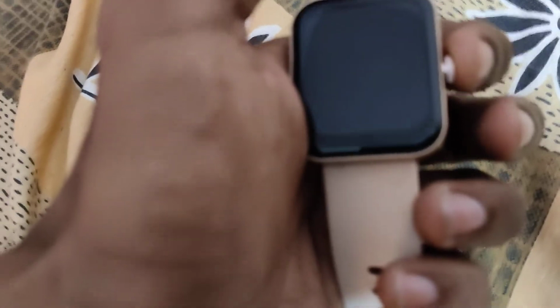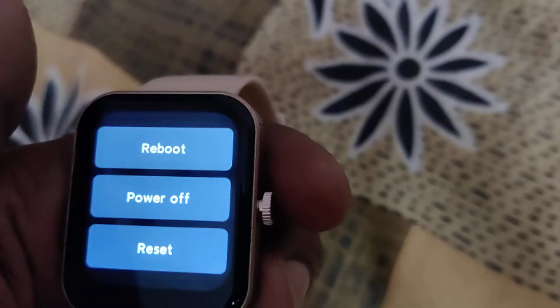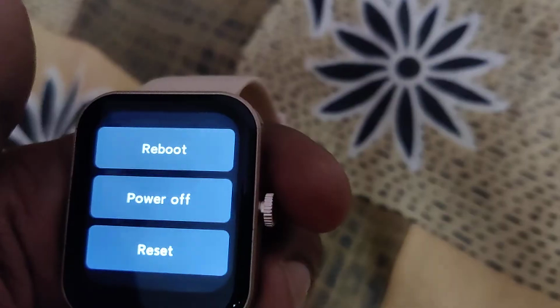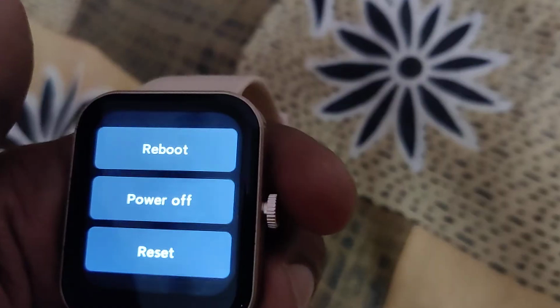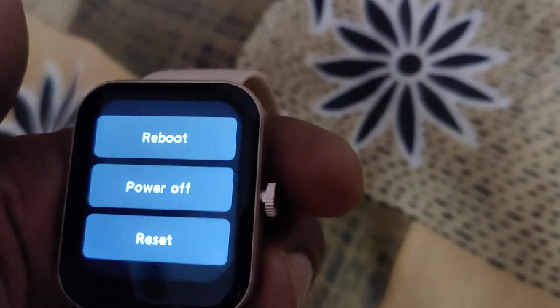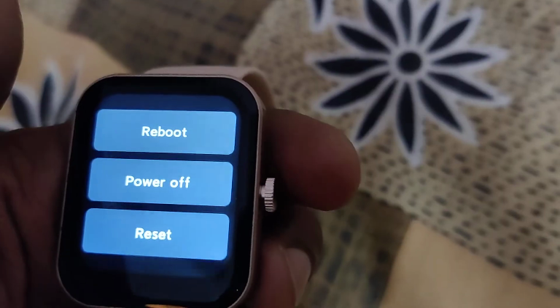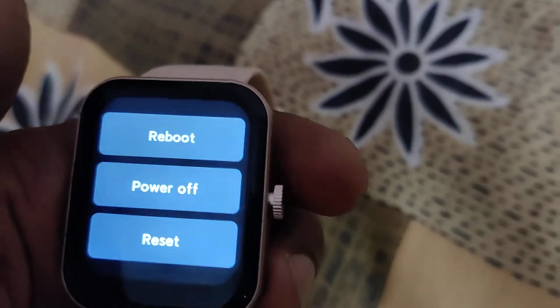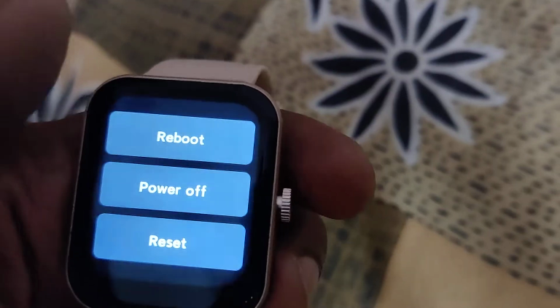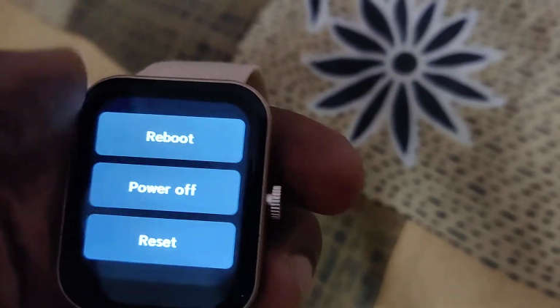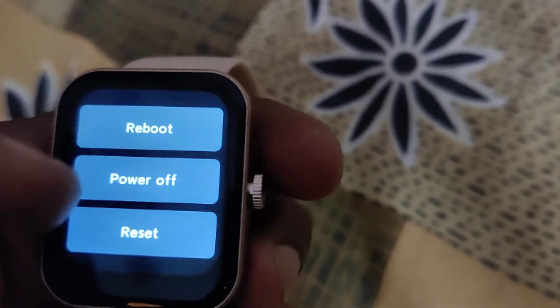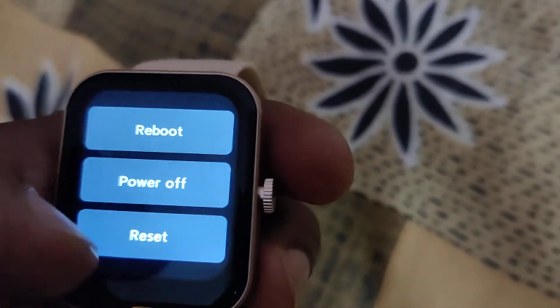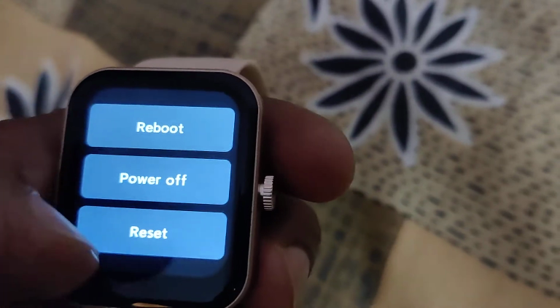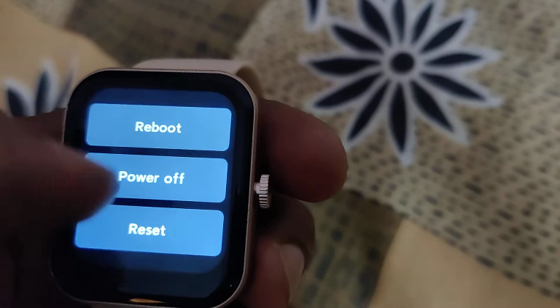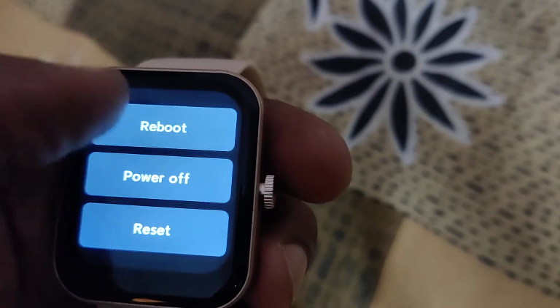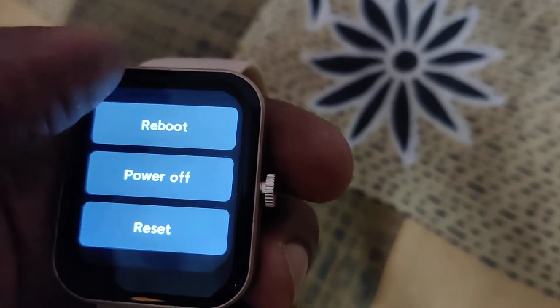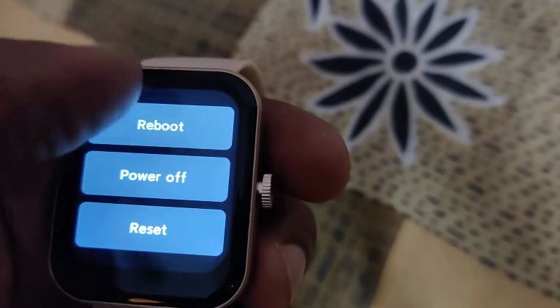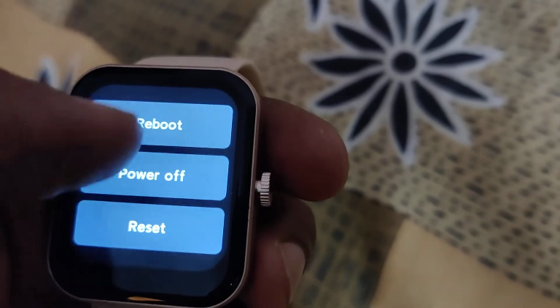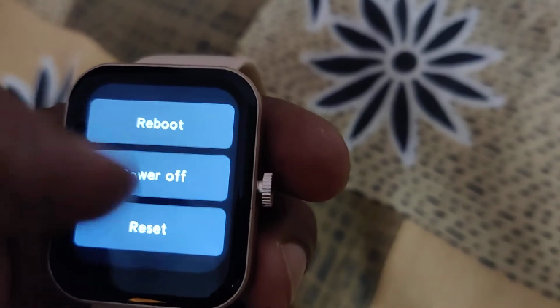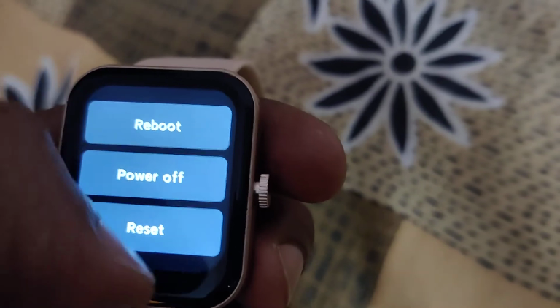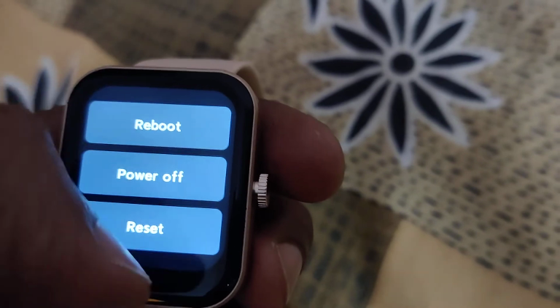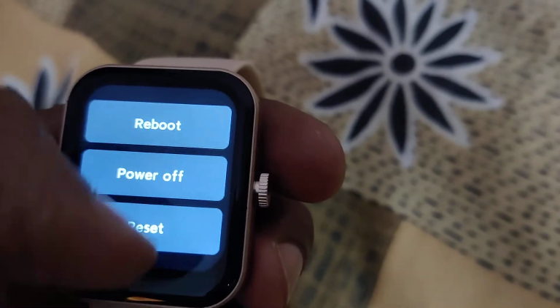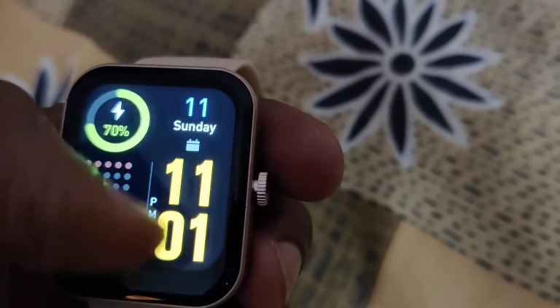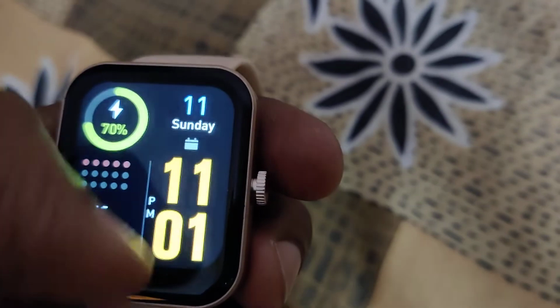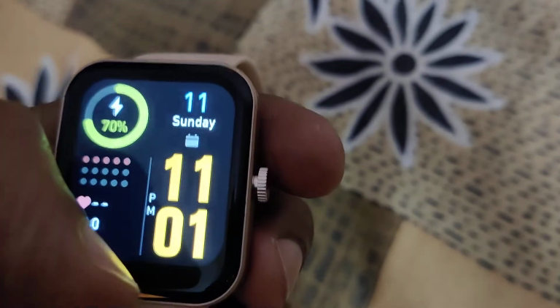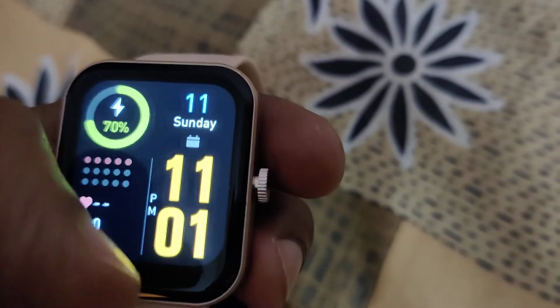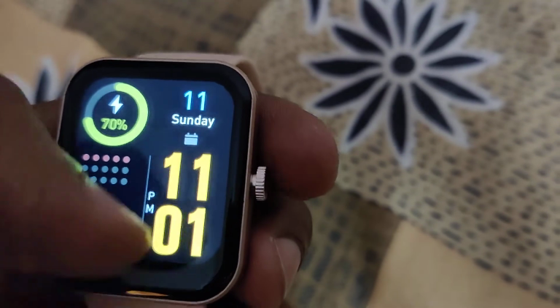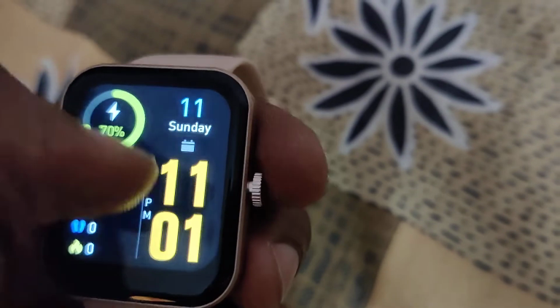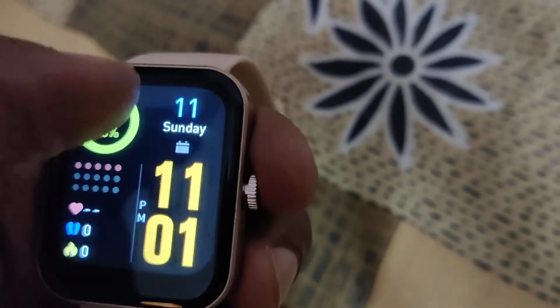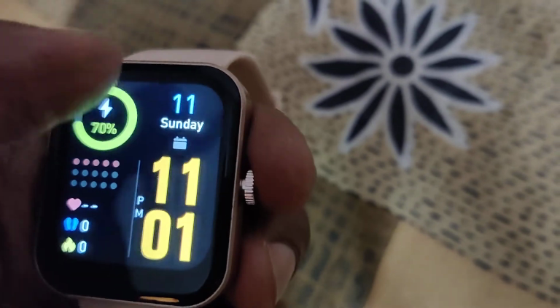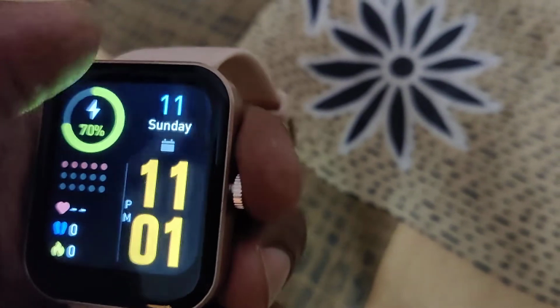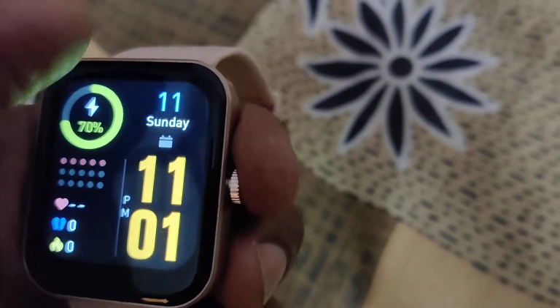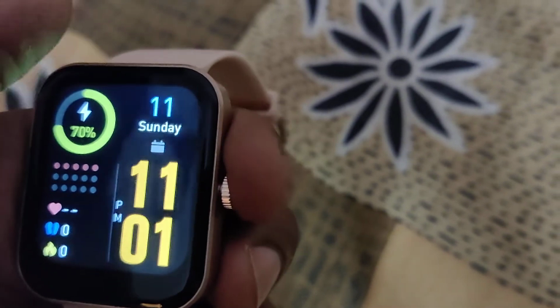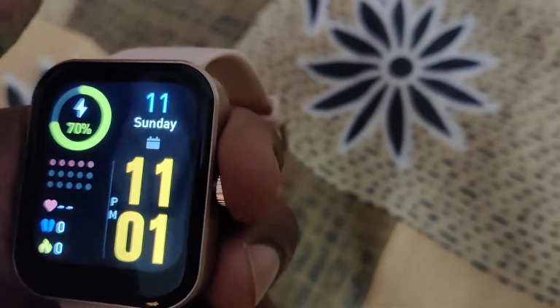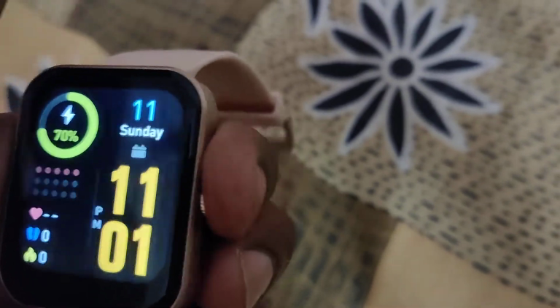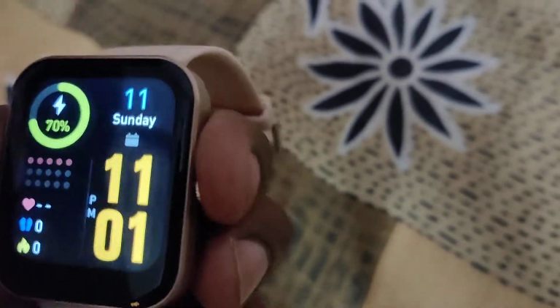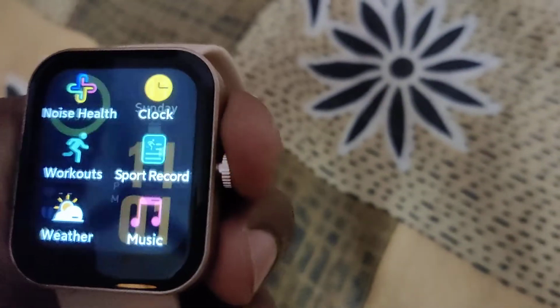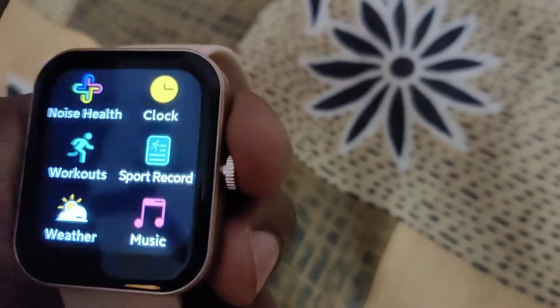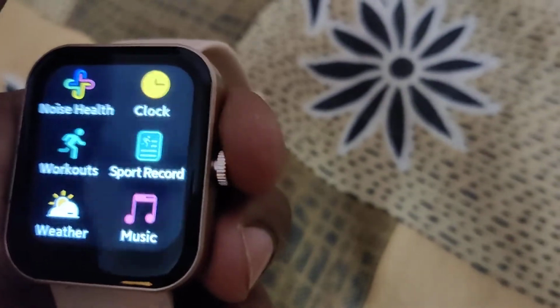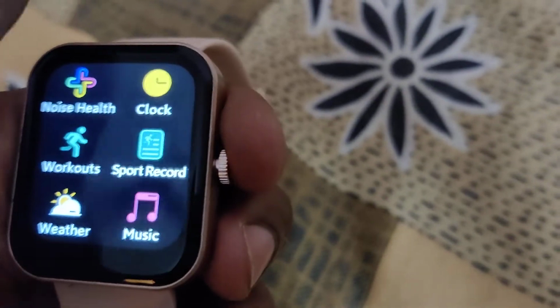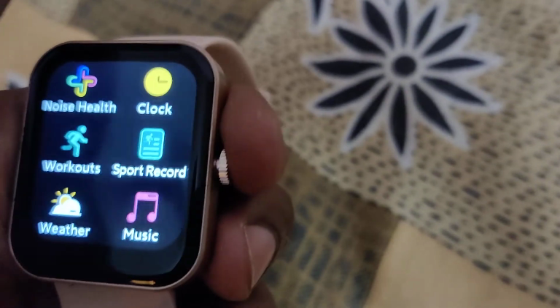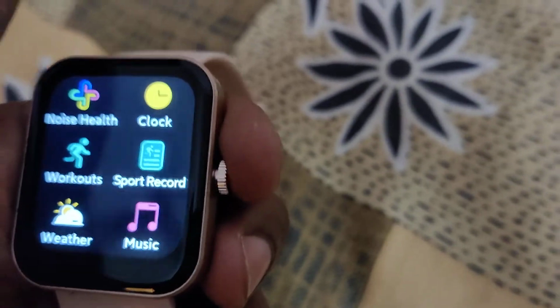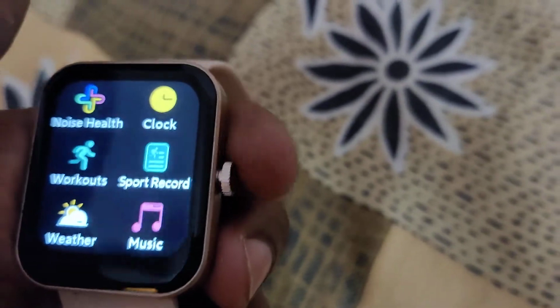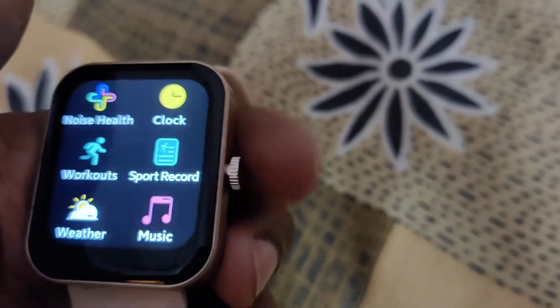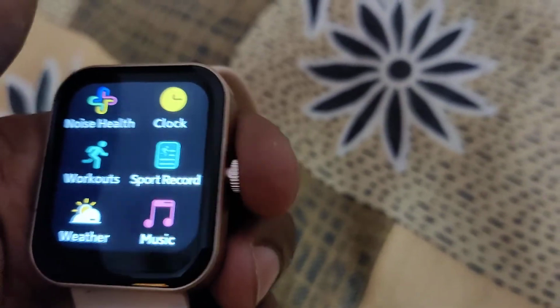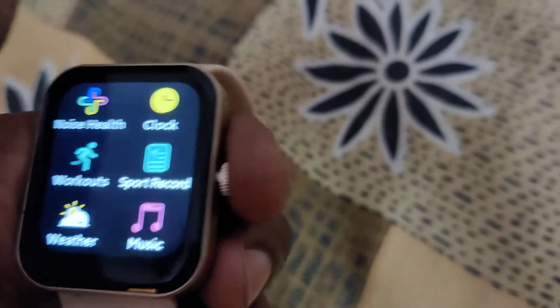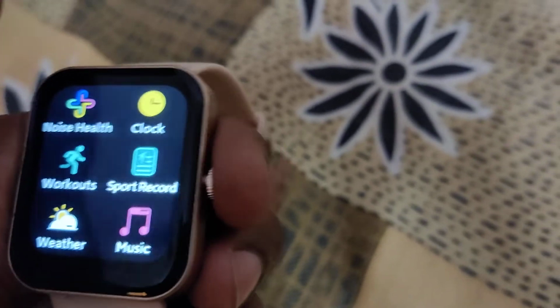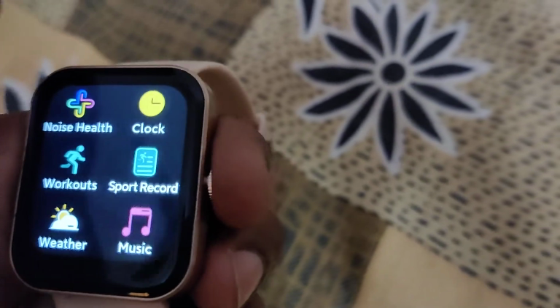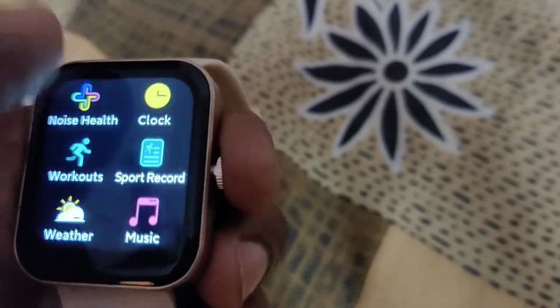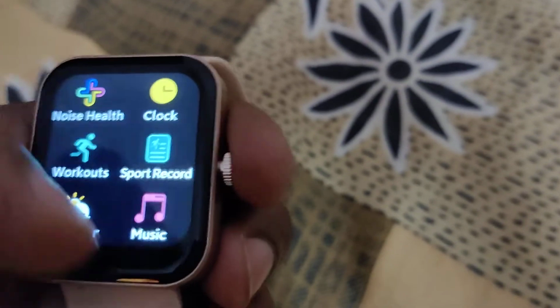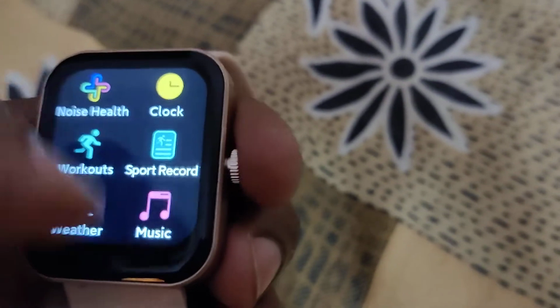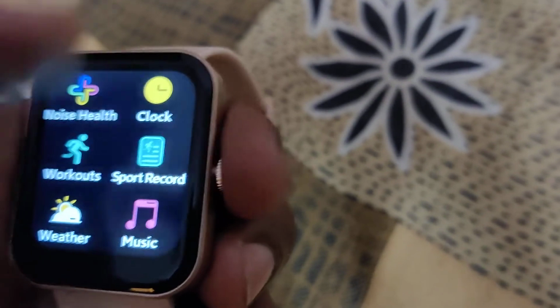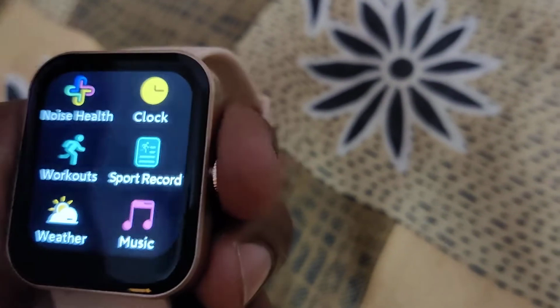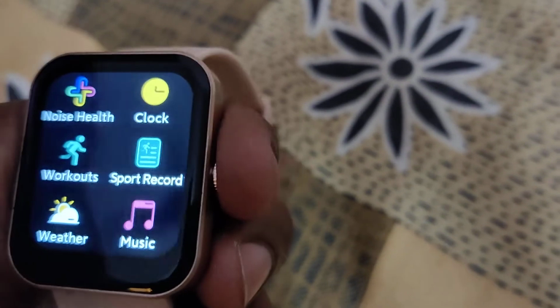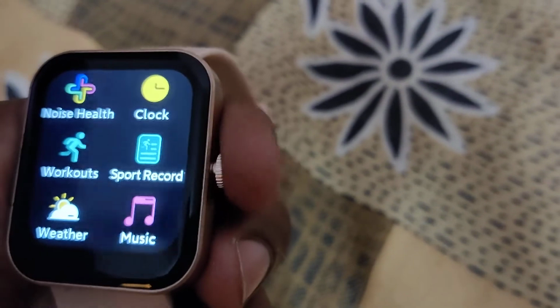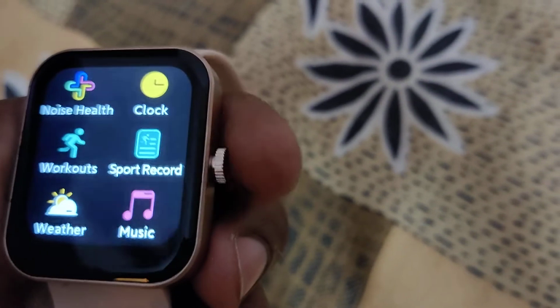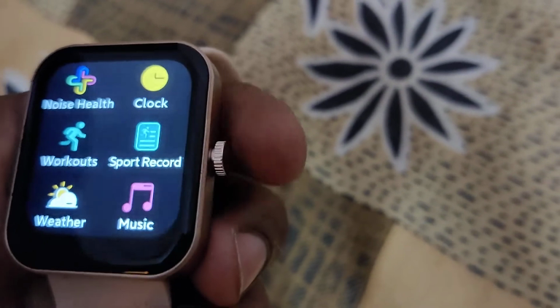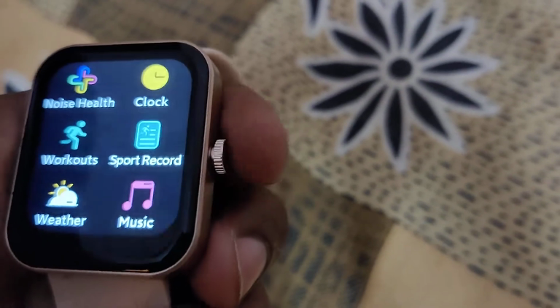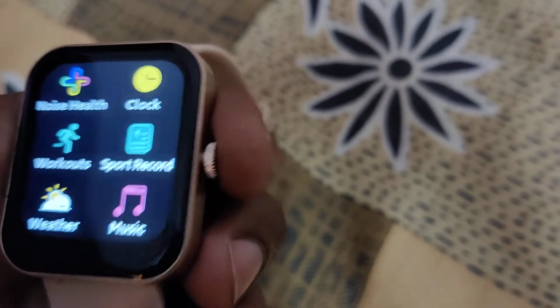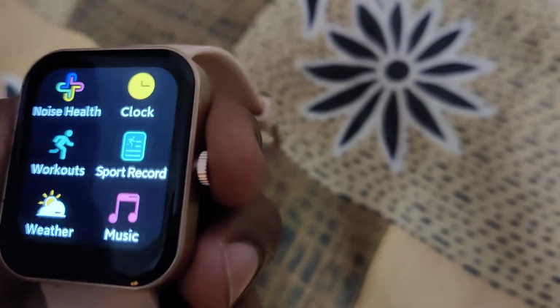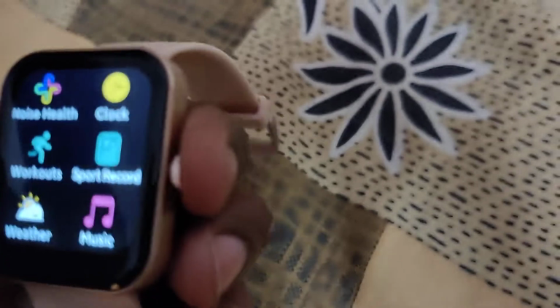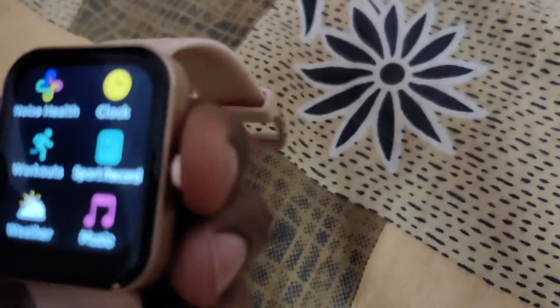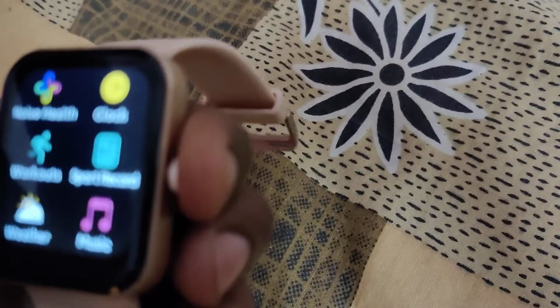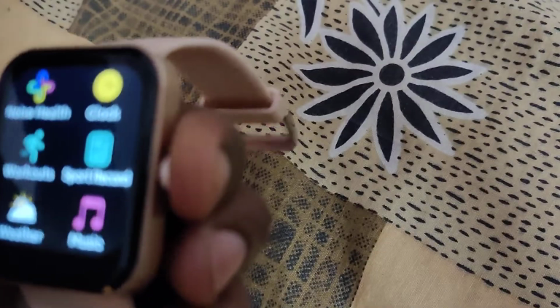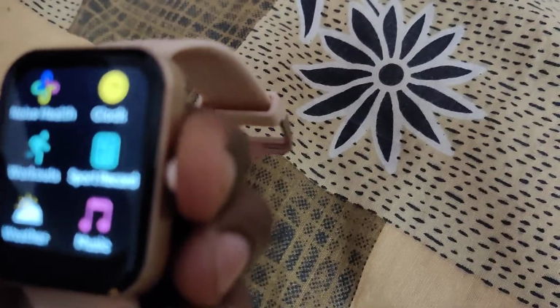After holding the power button, you will have options like reboot, power off, reset, and more. This is another method to access the reset option.